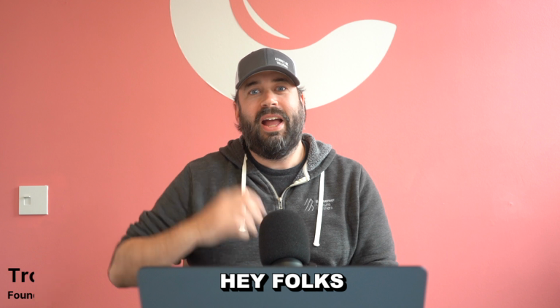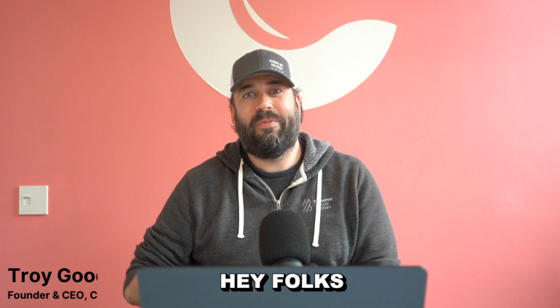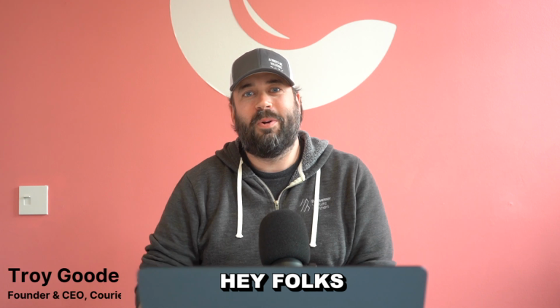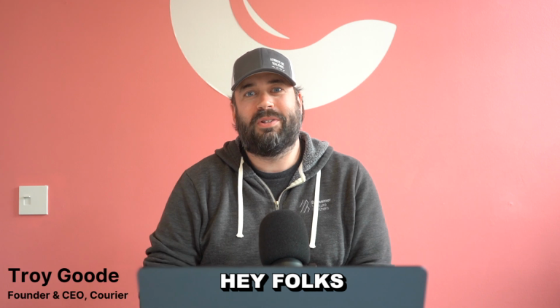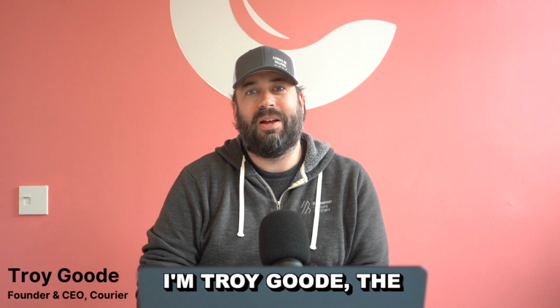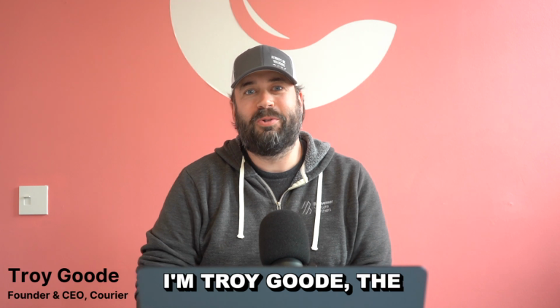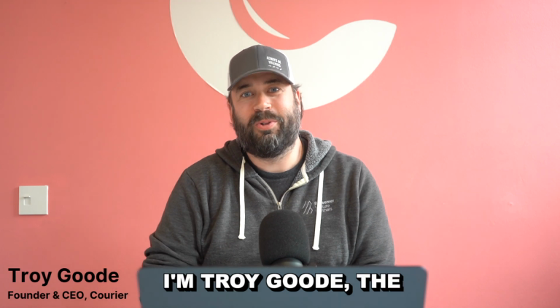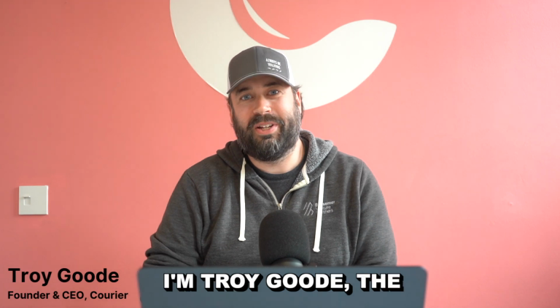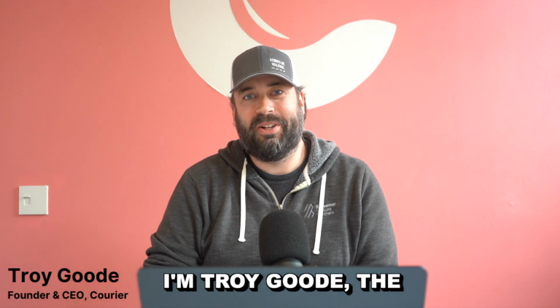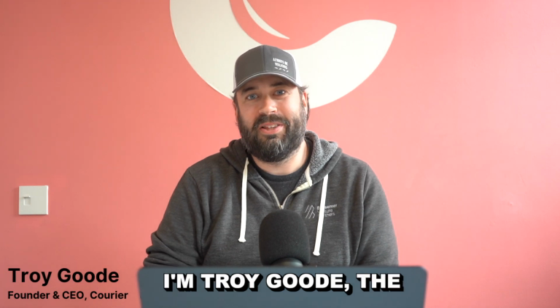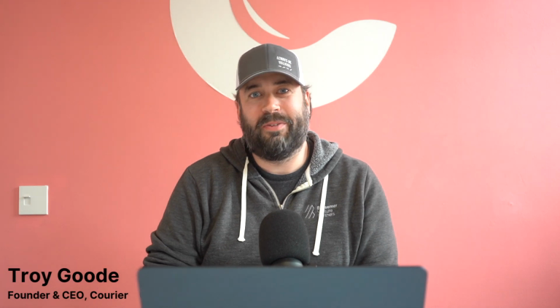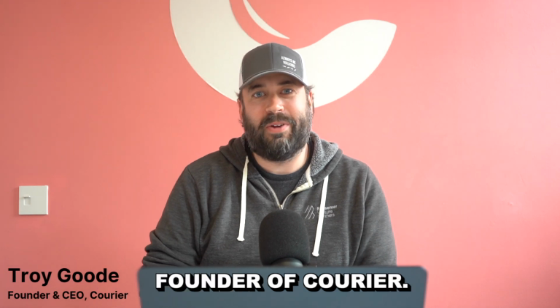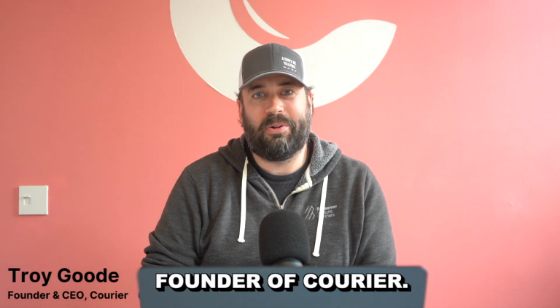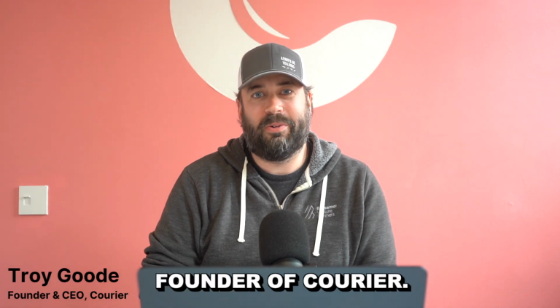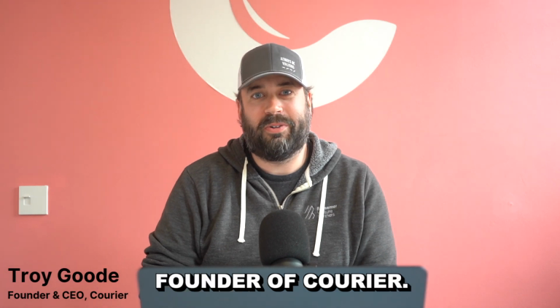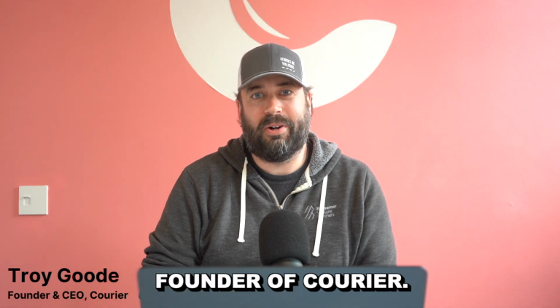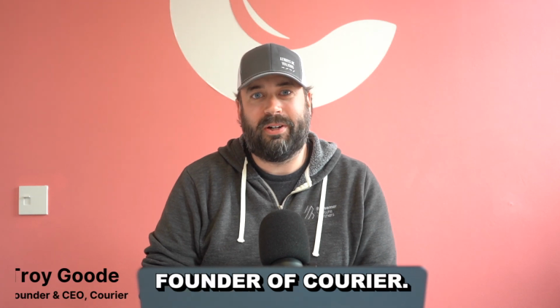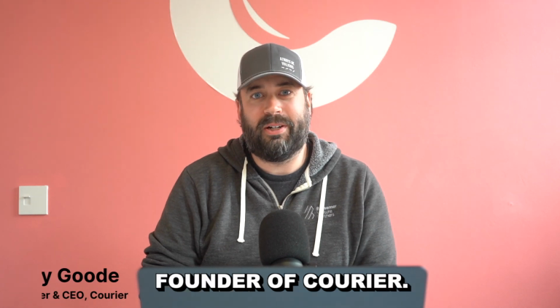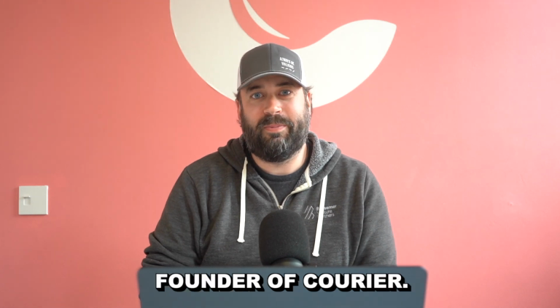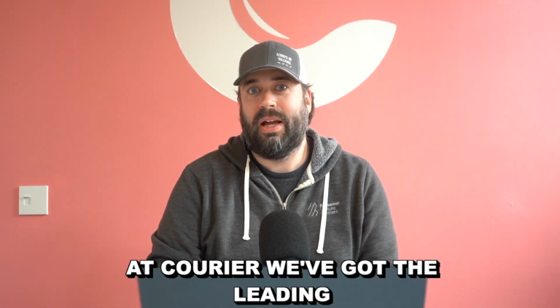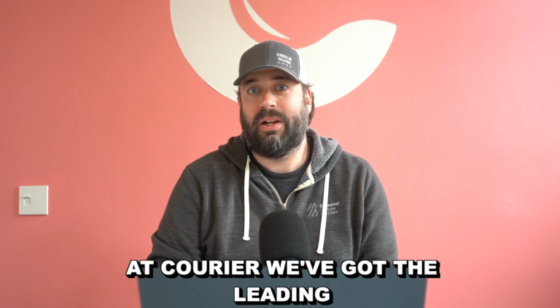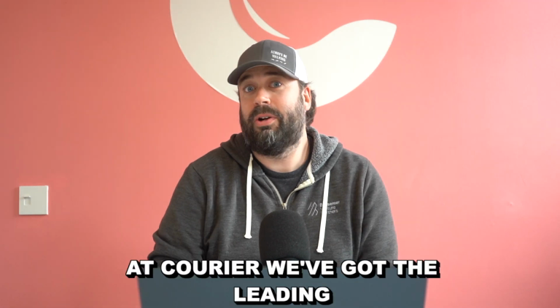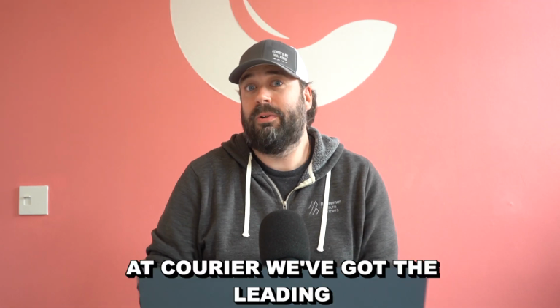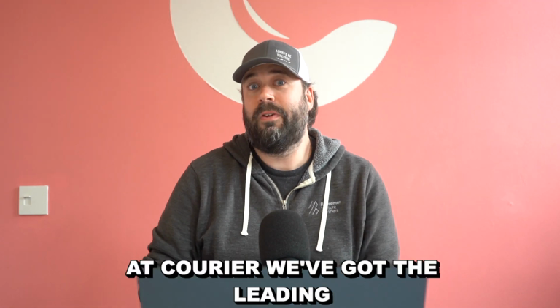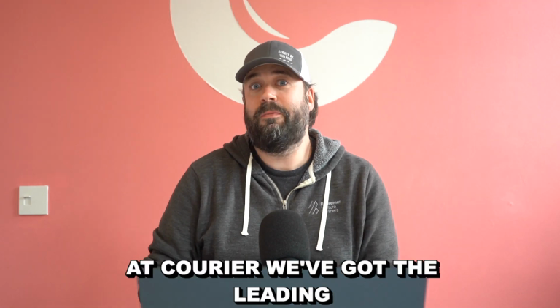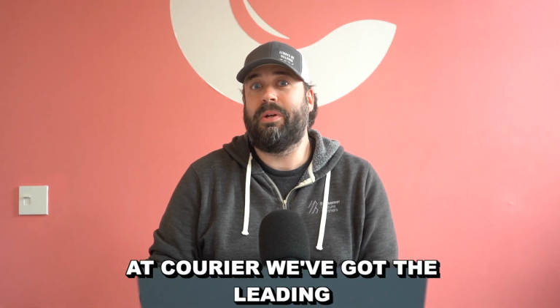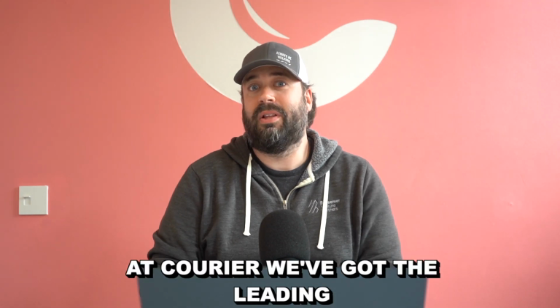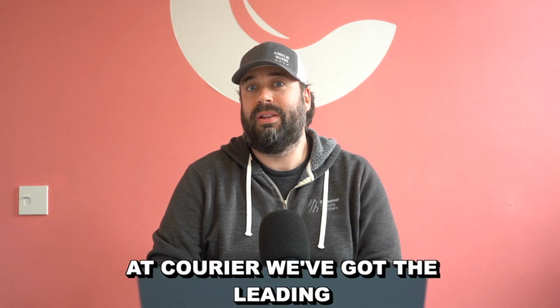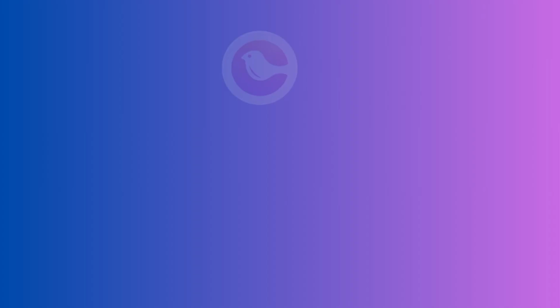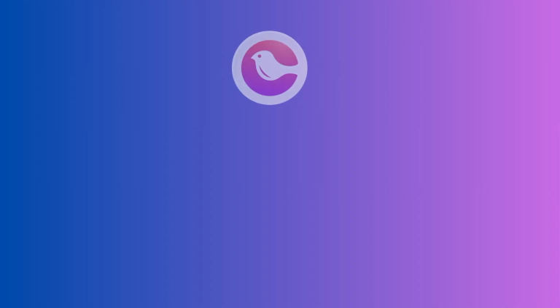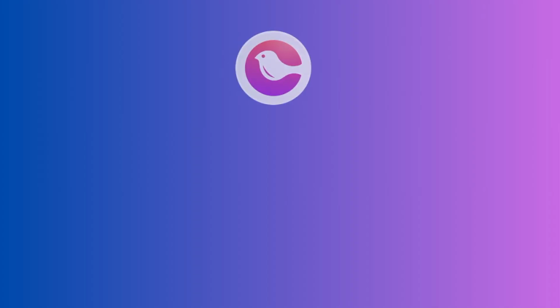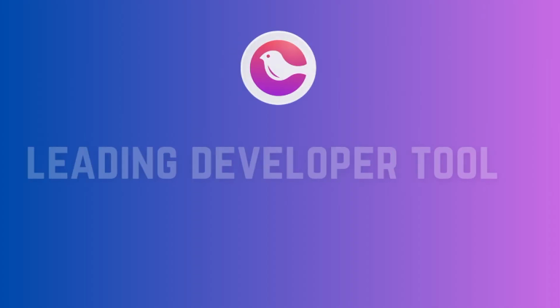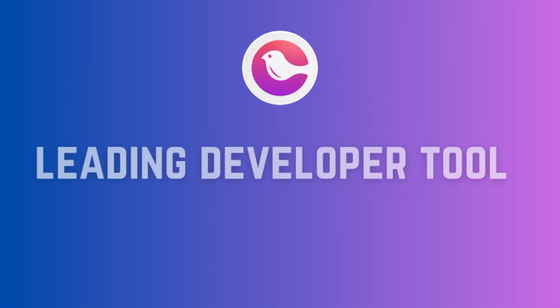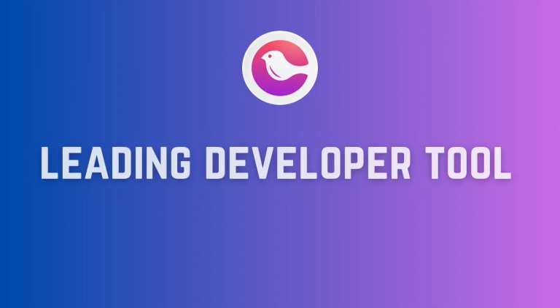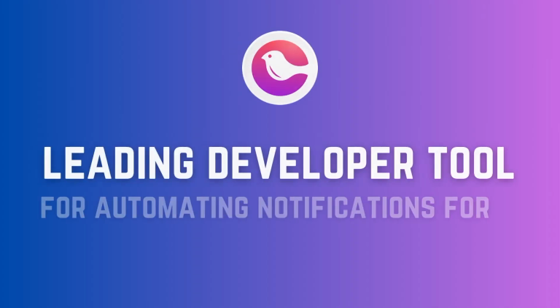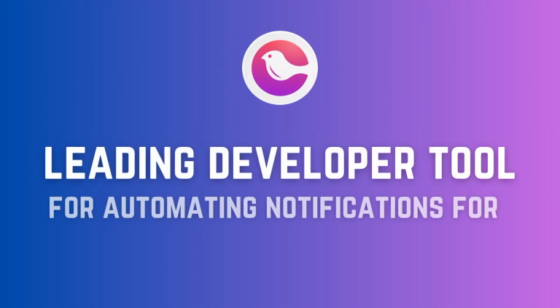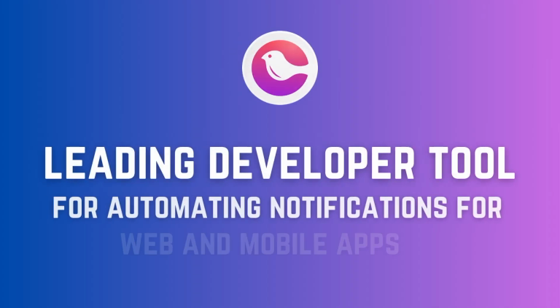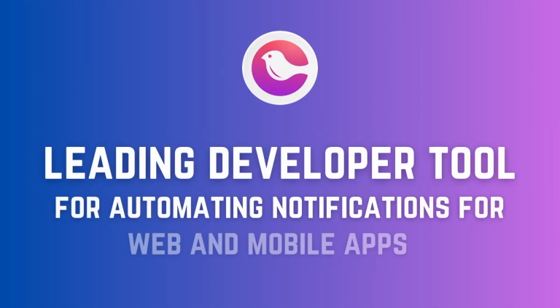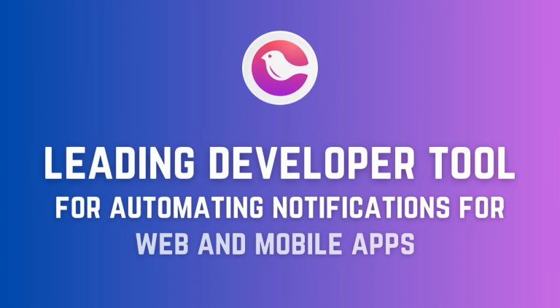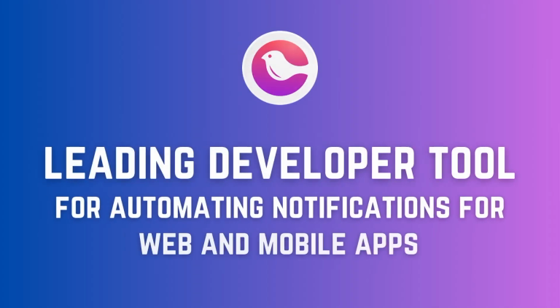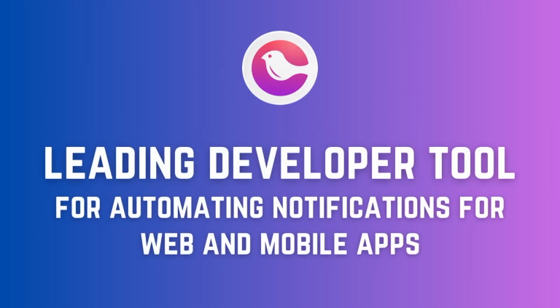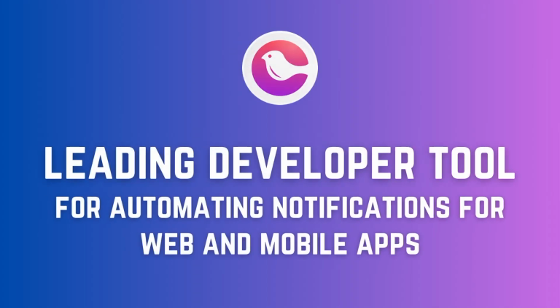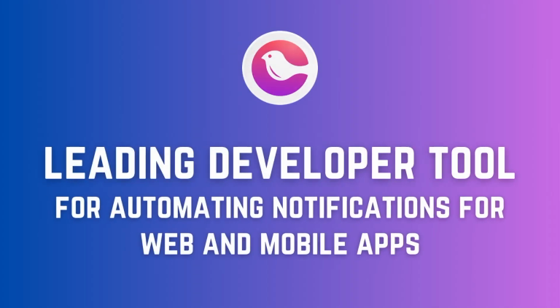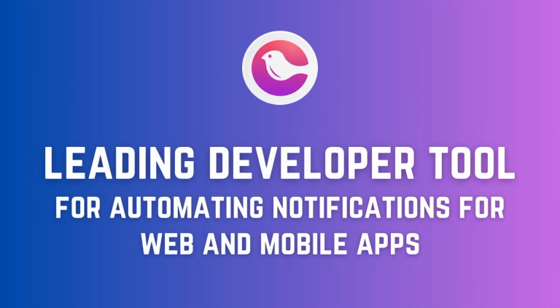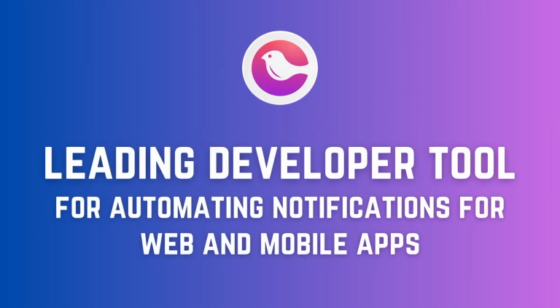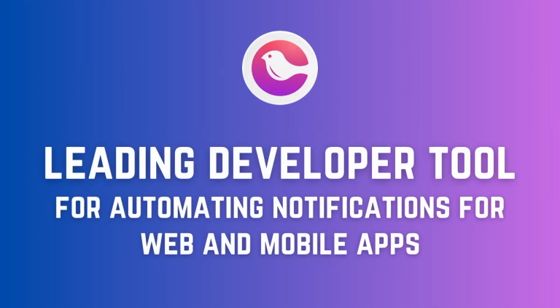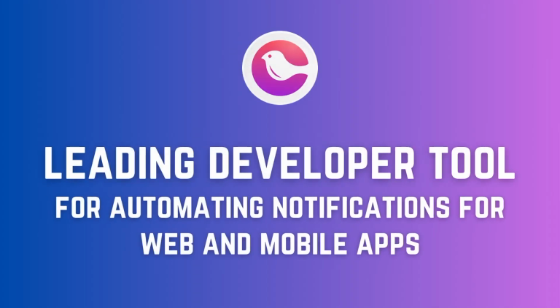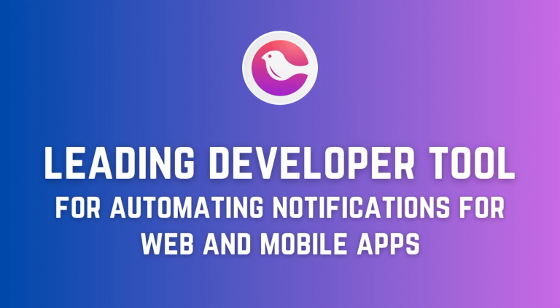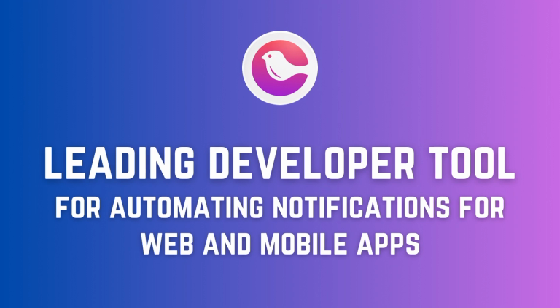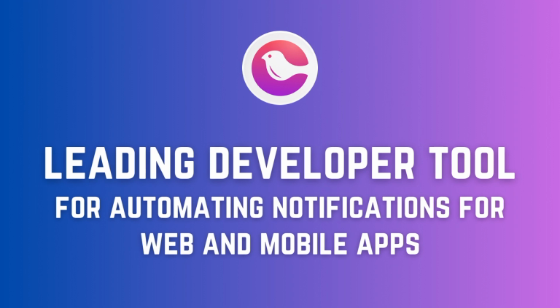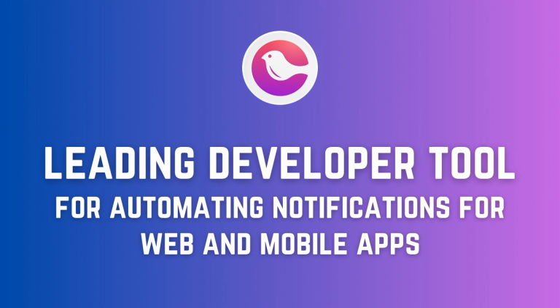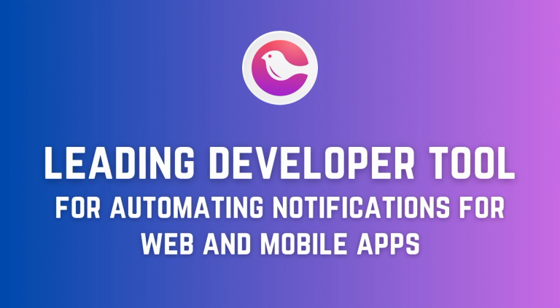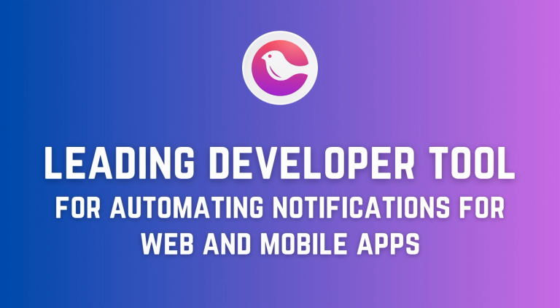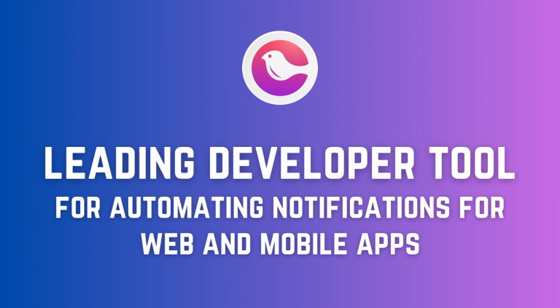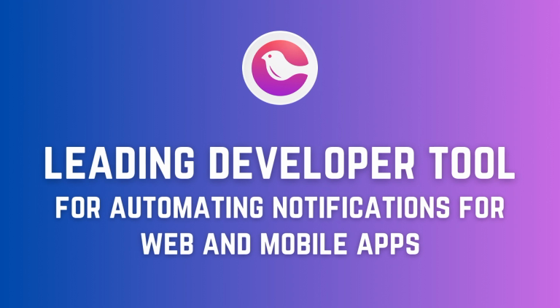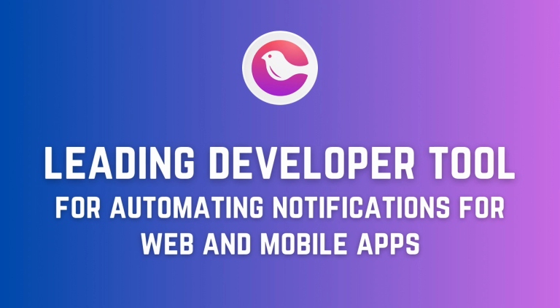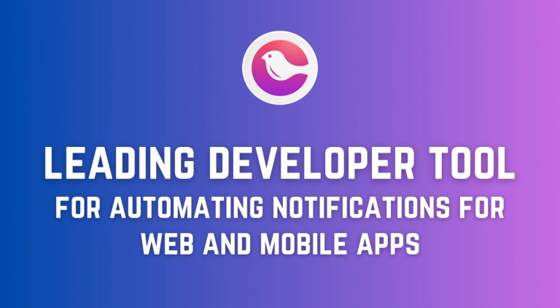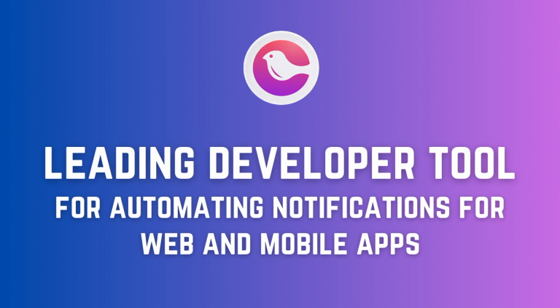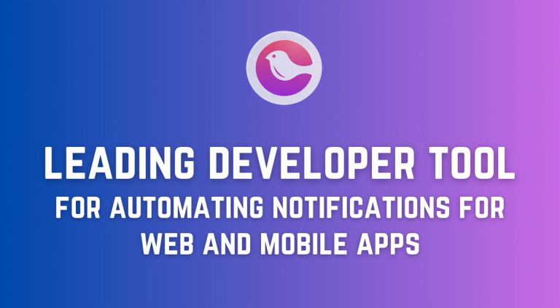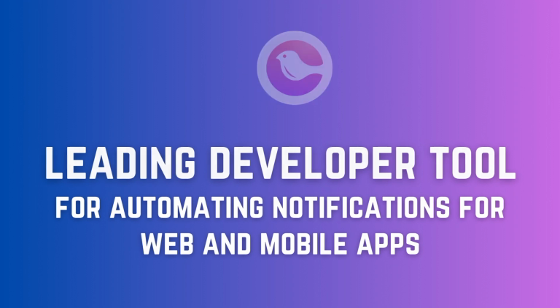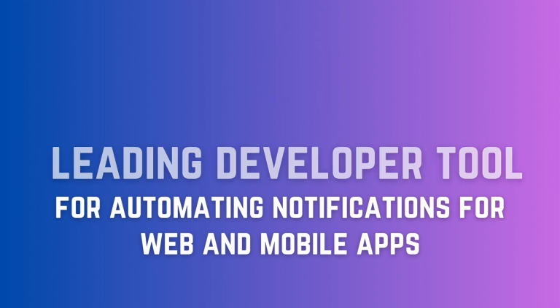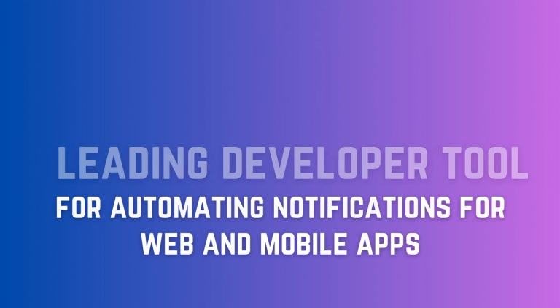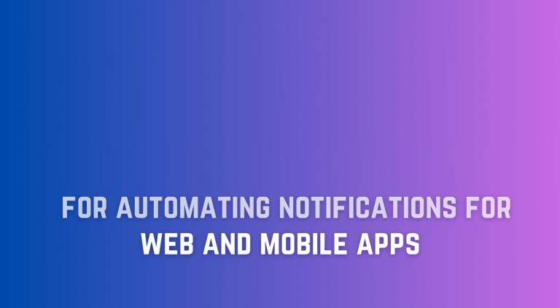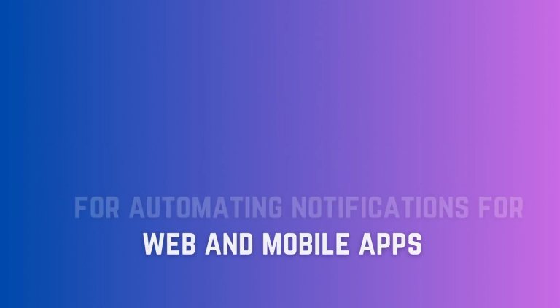Hey folks, I'm Troy Goode, the founder of Courier. At Courier, we've built the leading developer tool for automating notifications for your web and mobile applications.